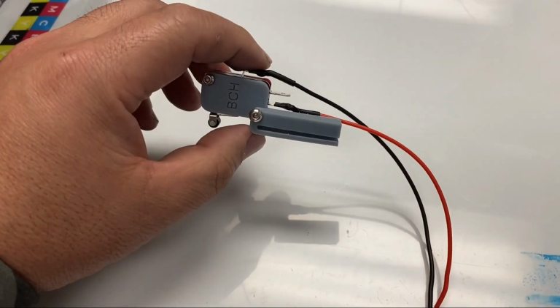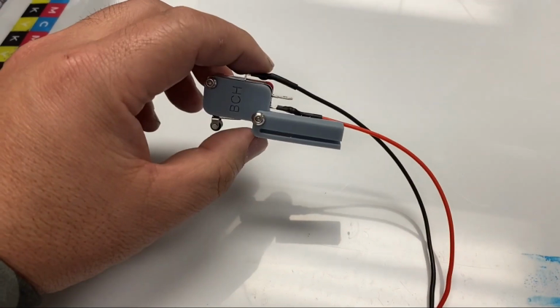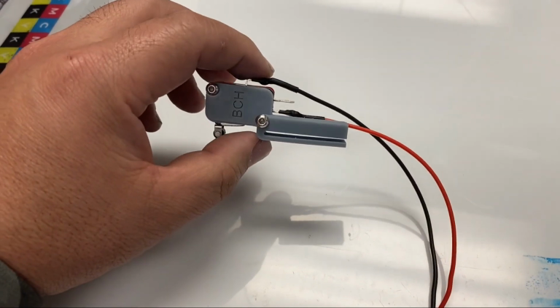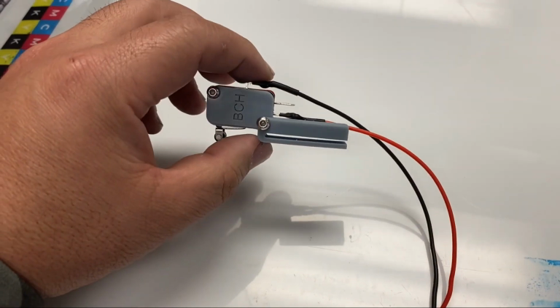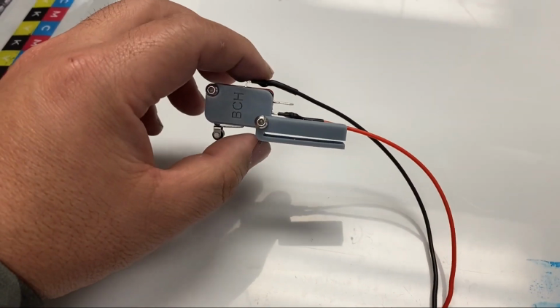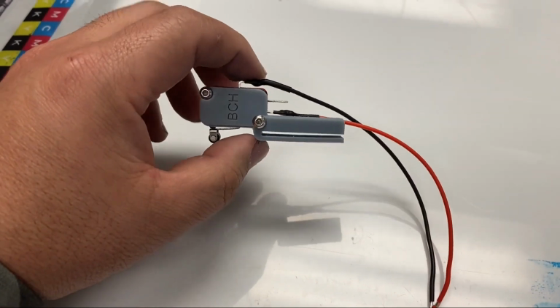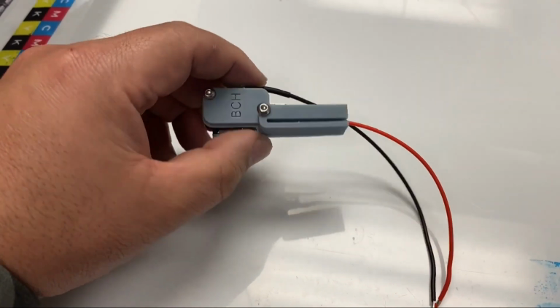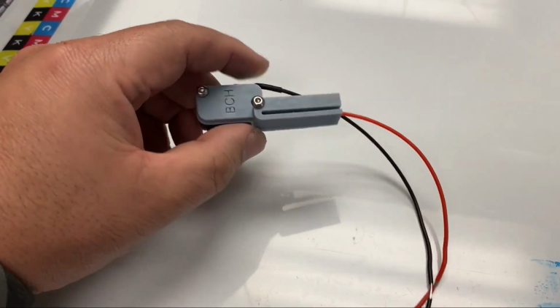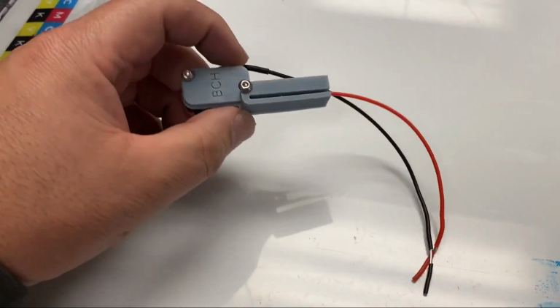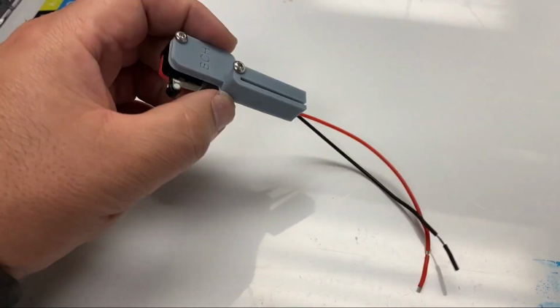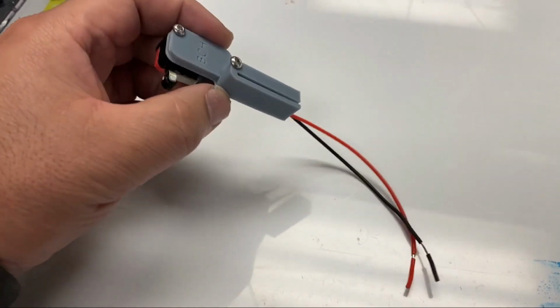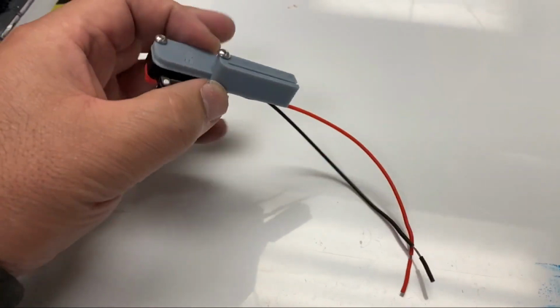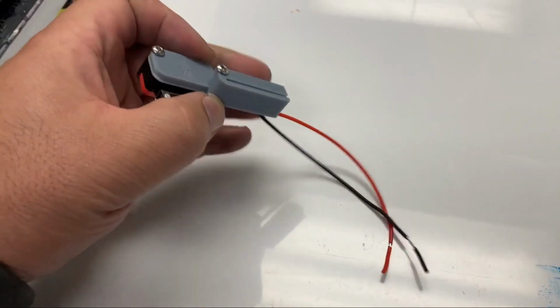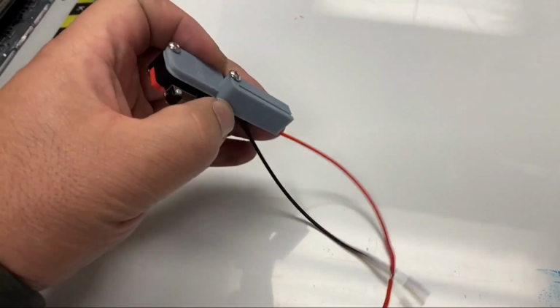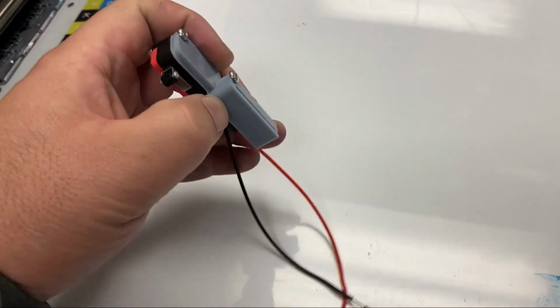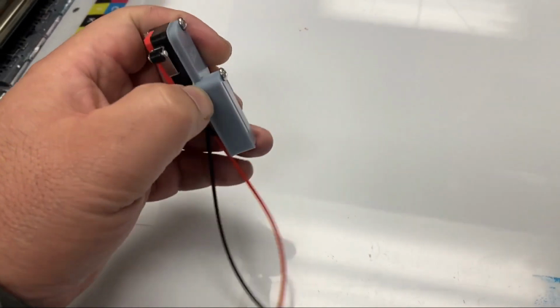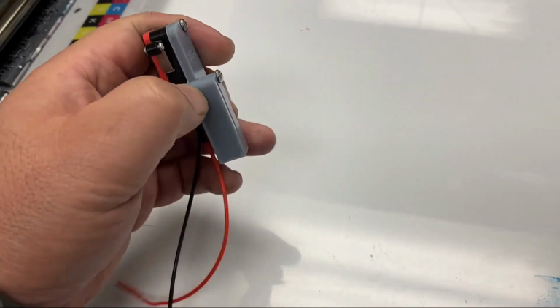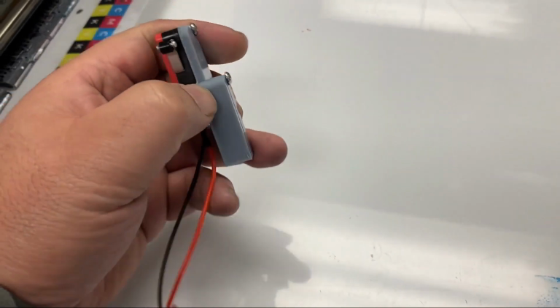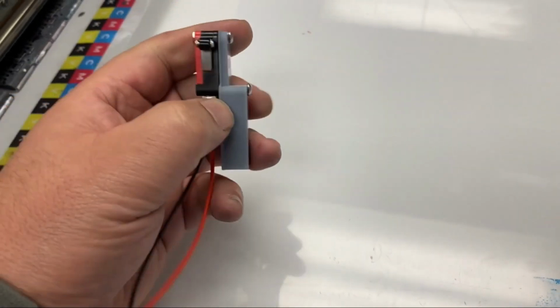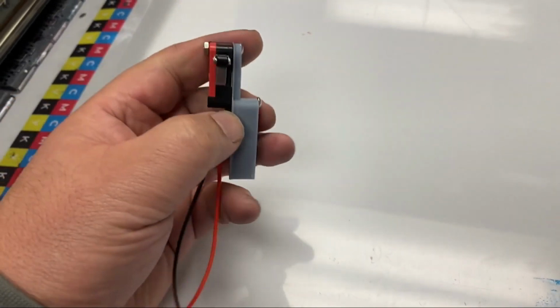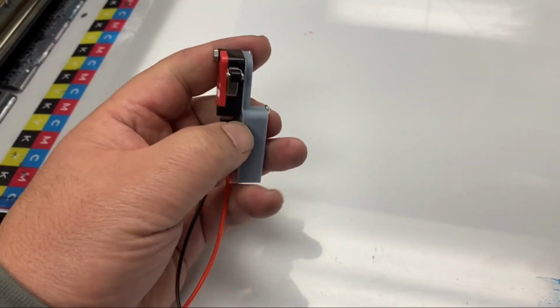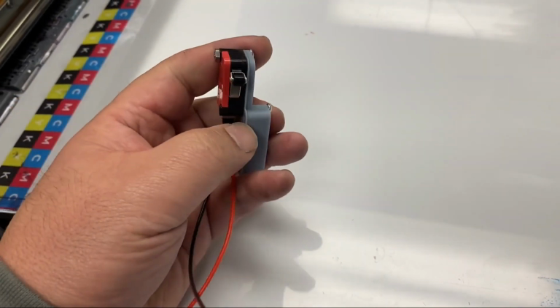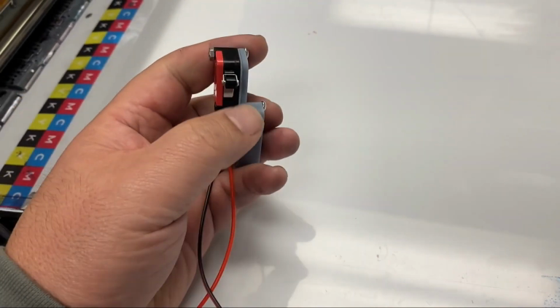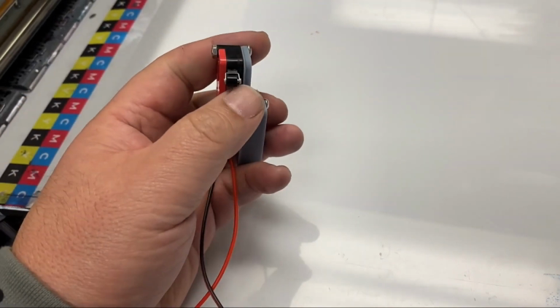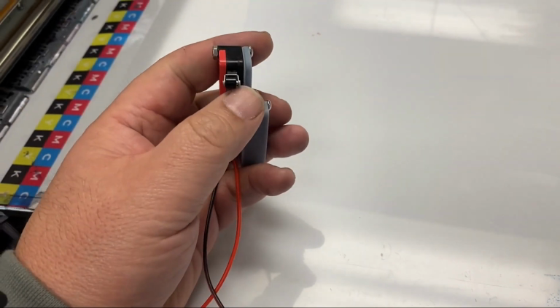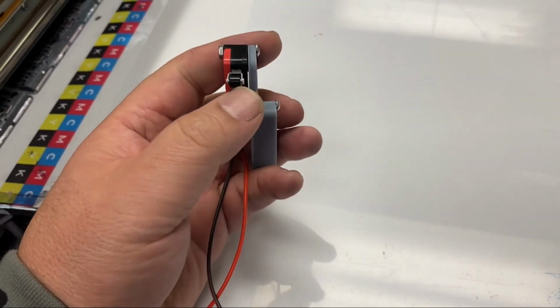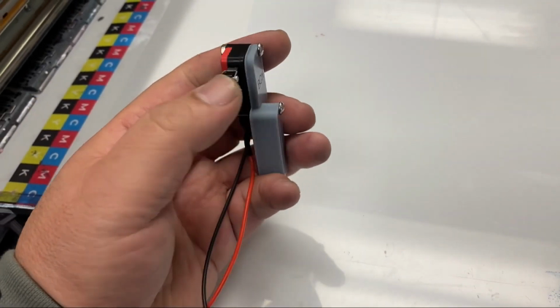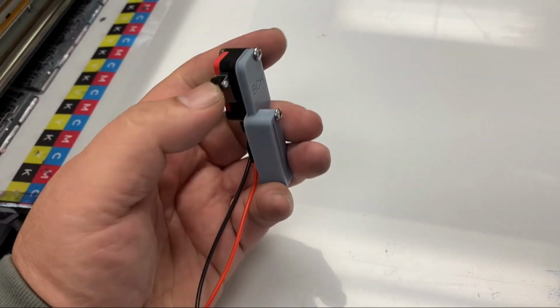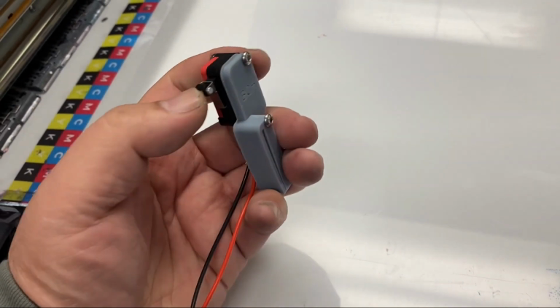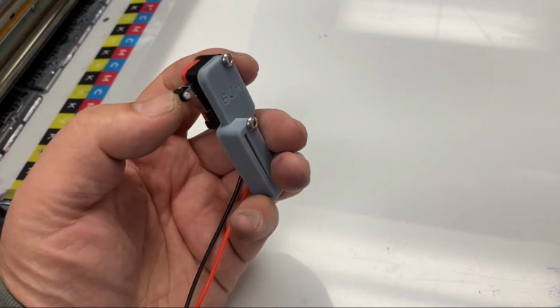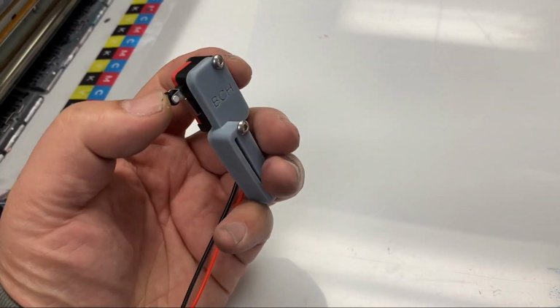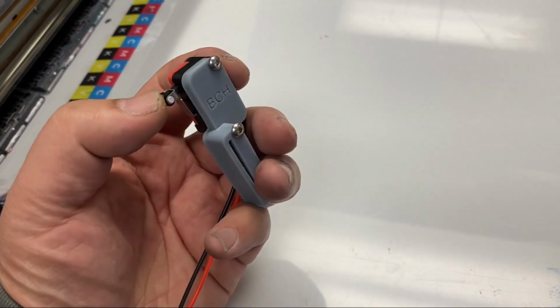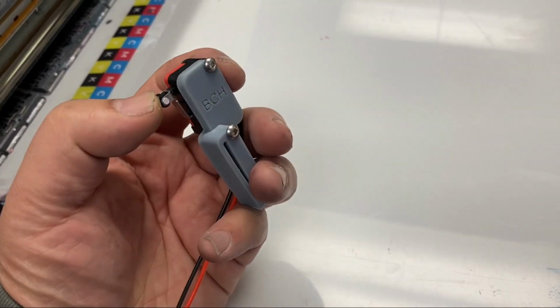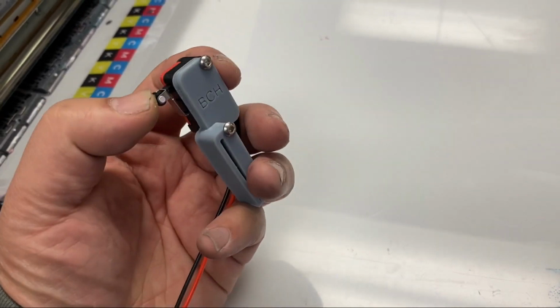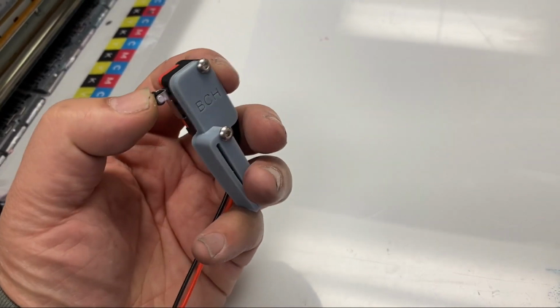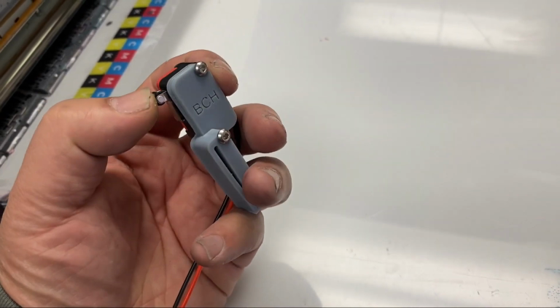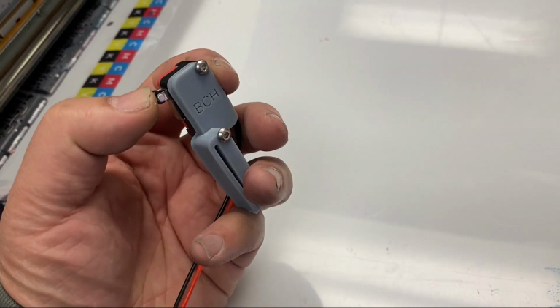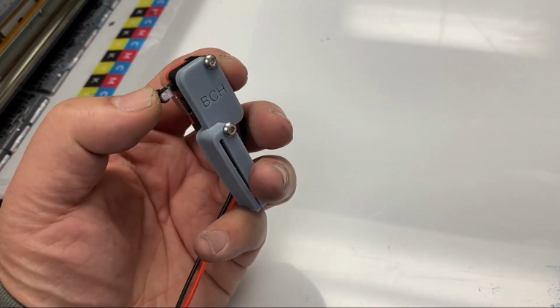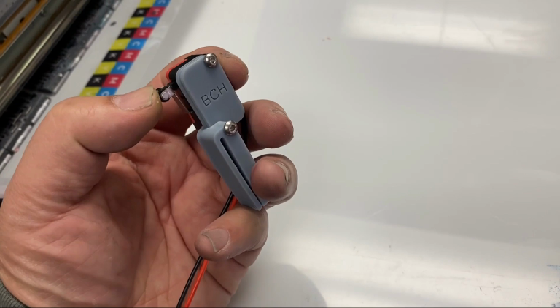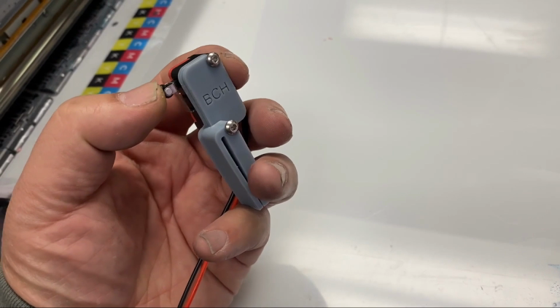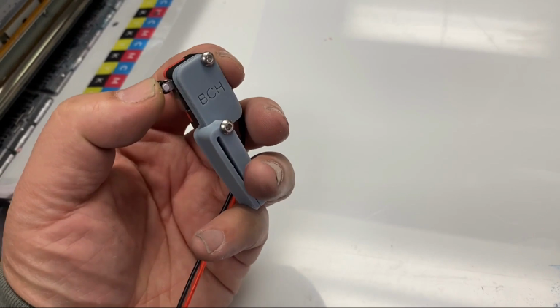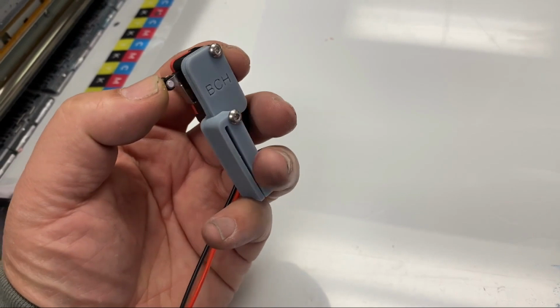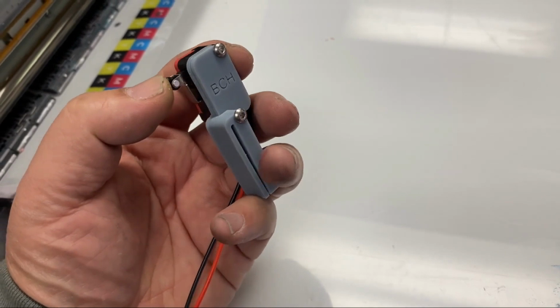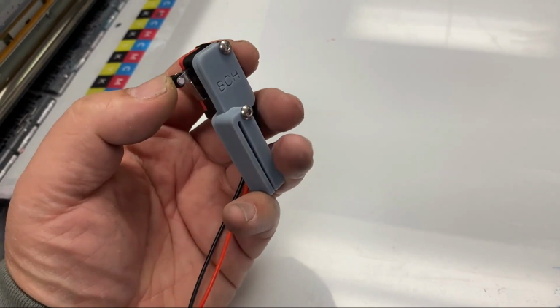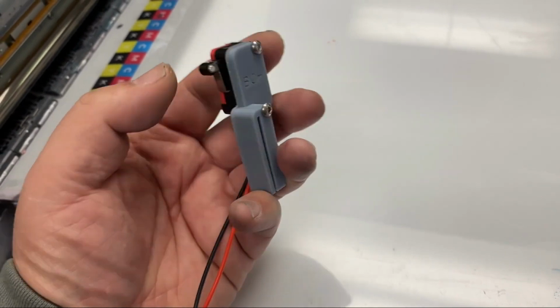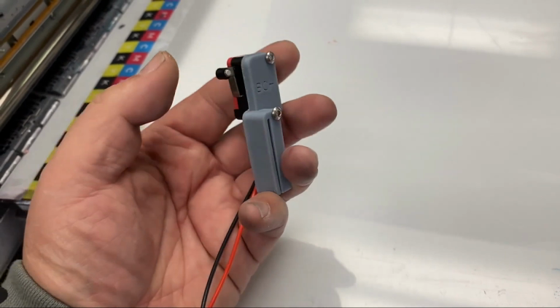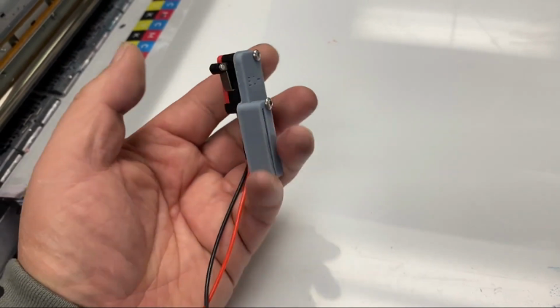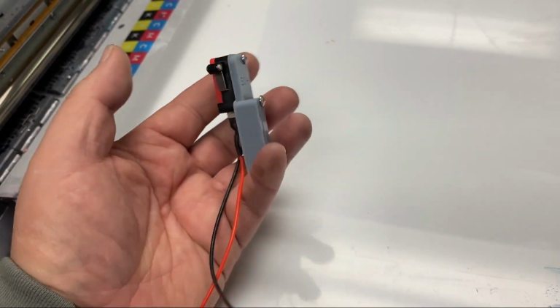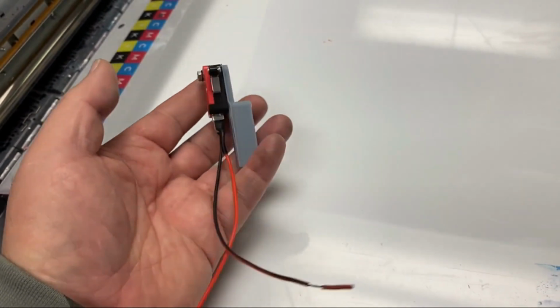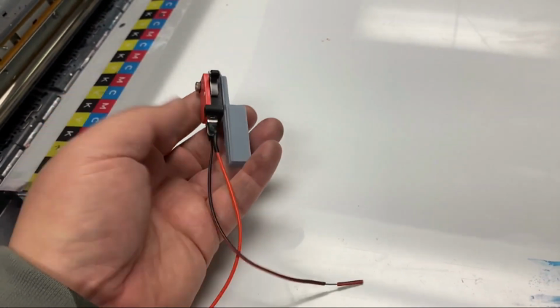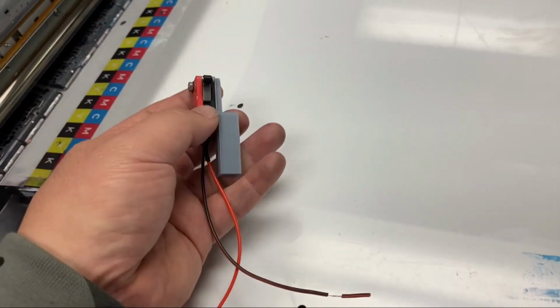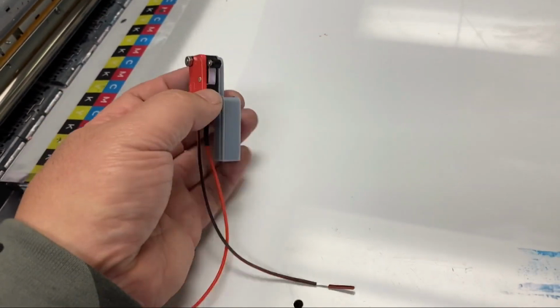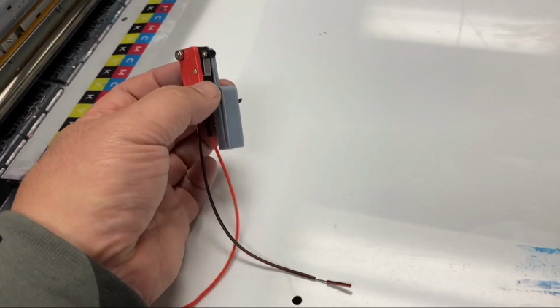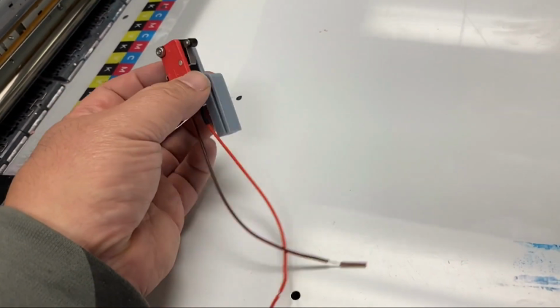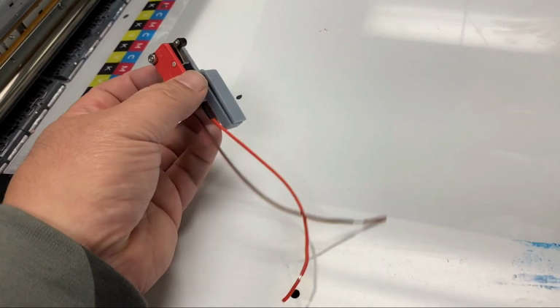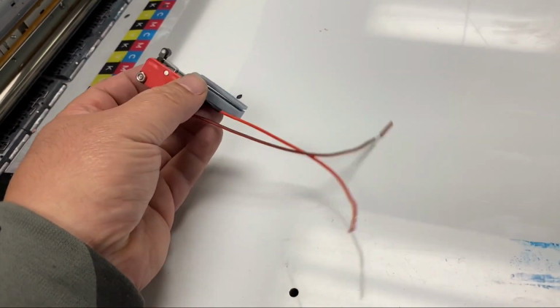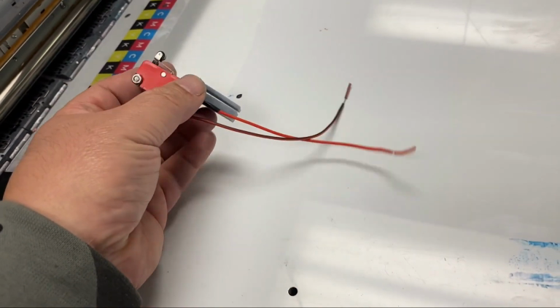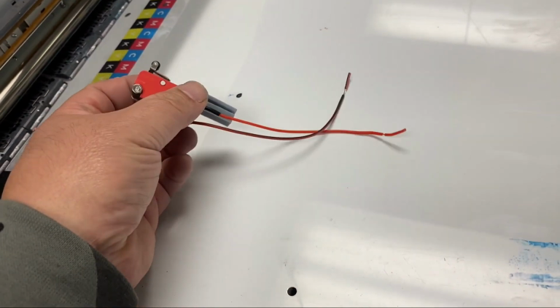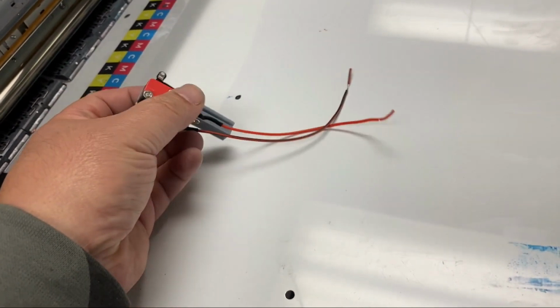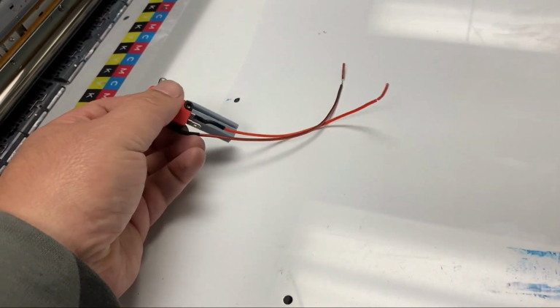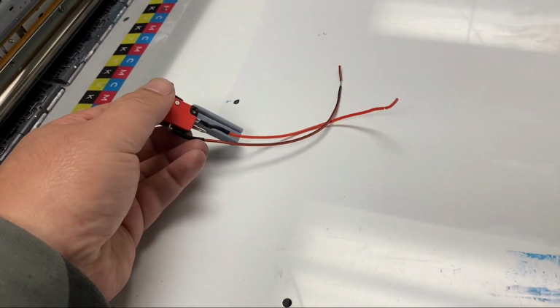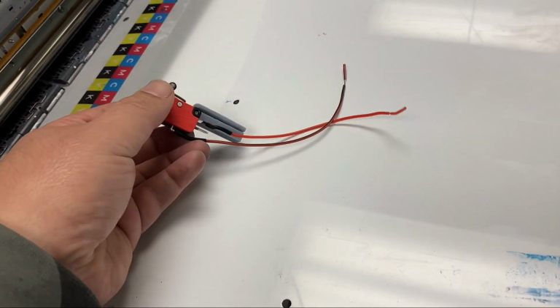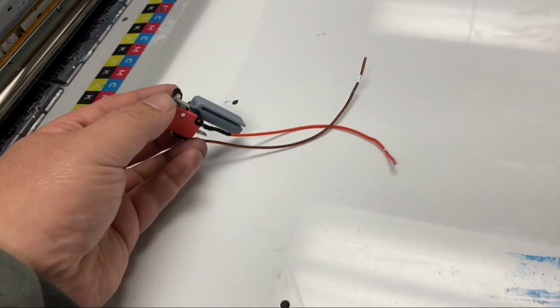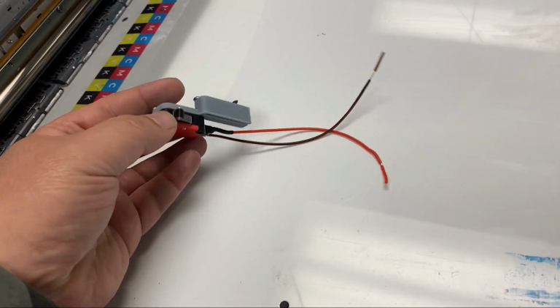Hey guys, it's Kevin. Today we're going to add a homing sensor to the Epson L1800 — actually the 1390.